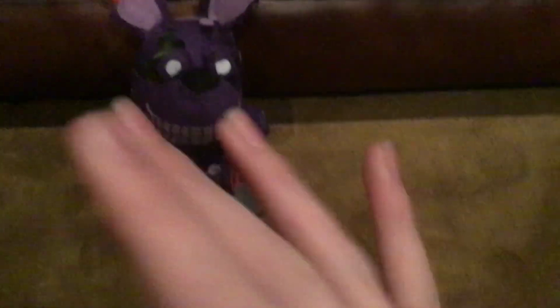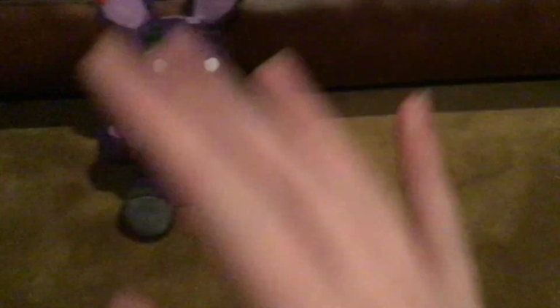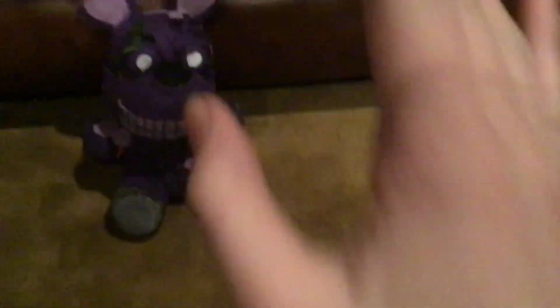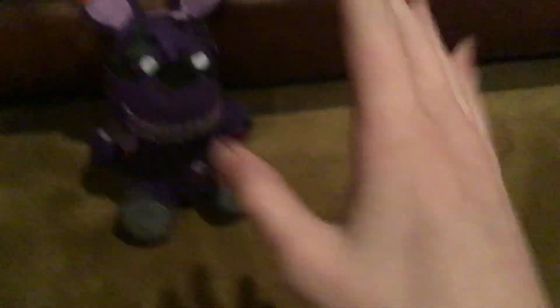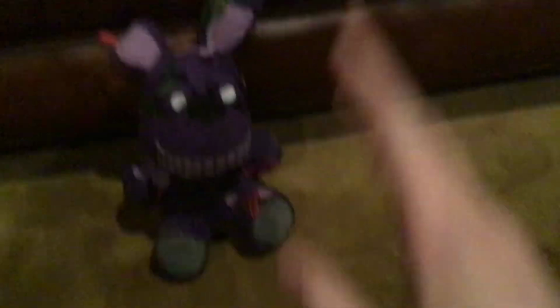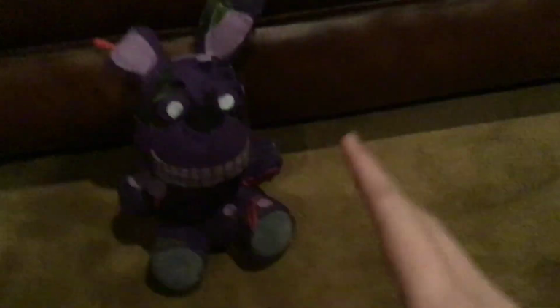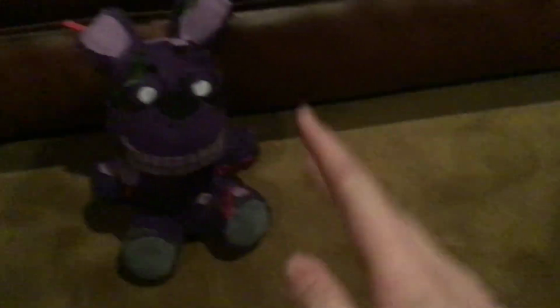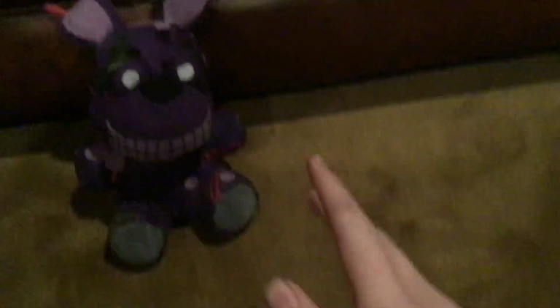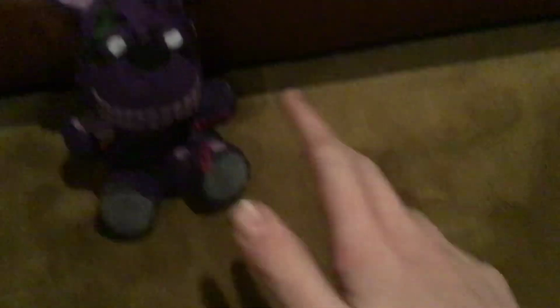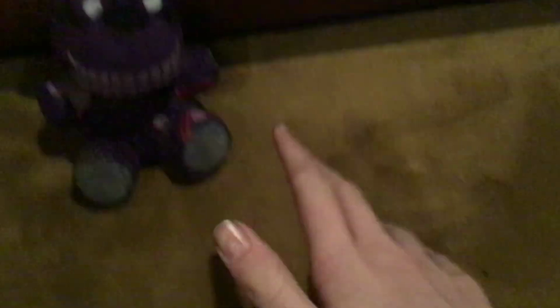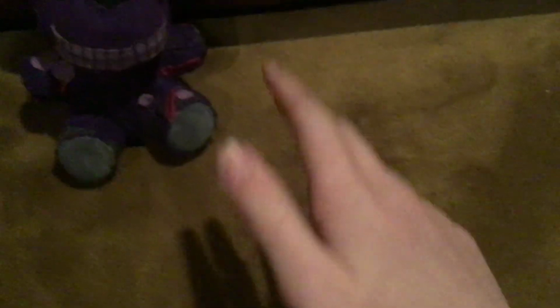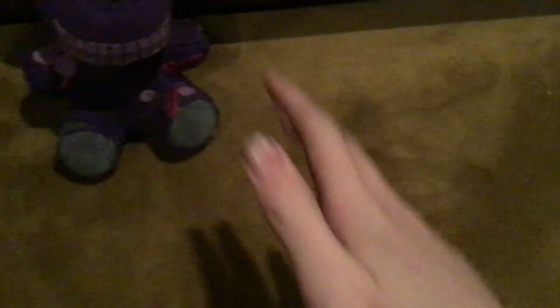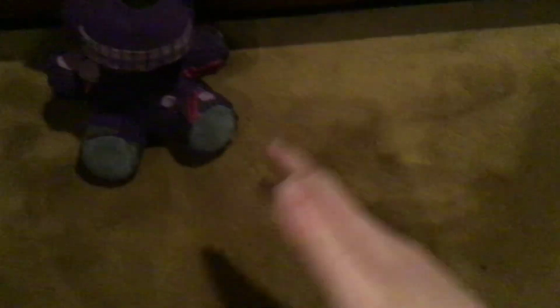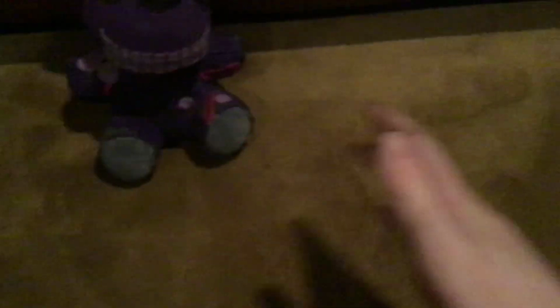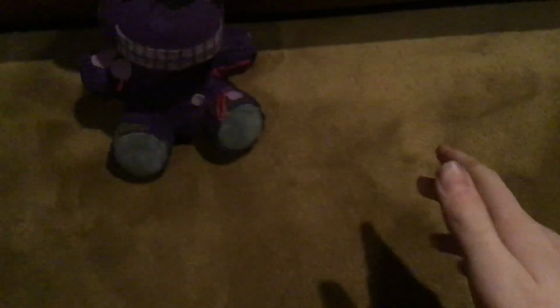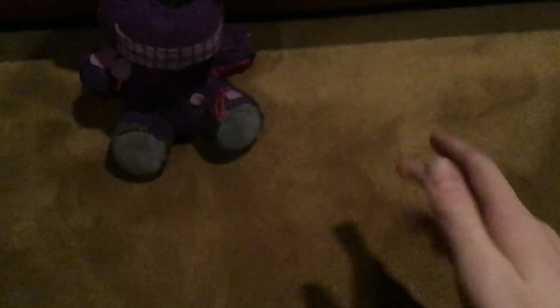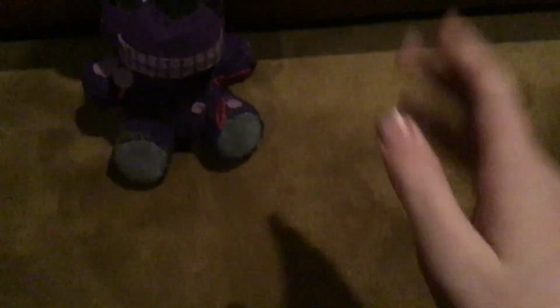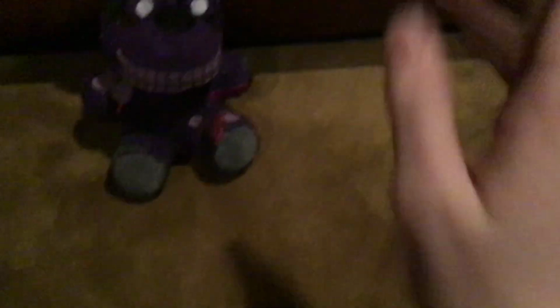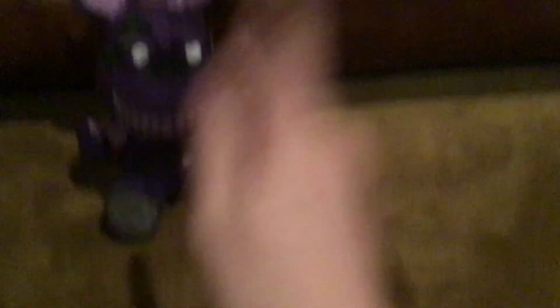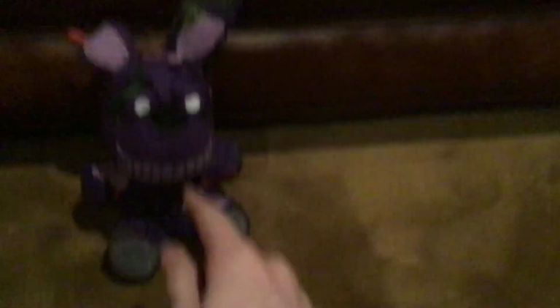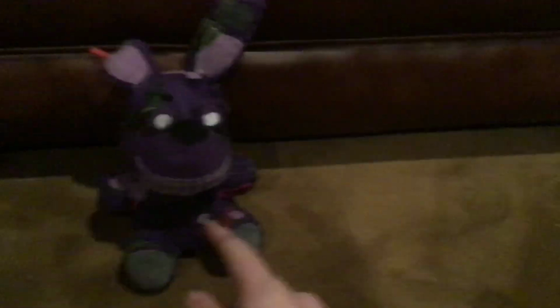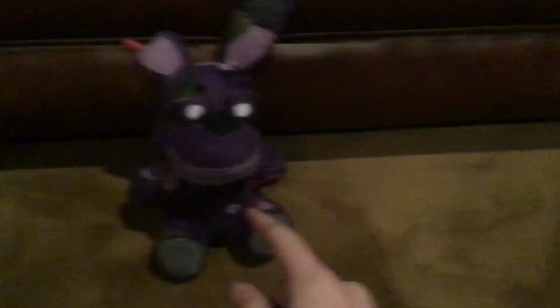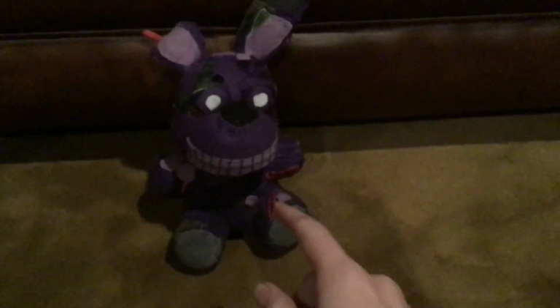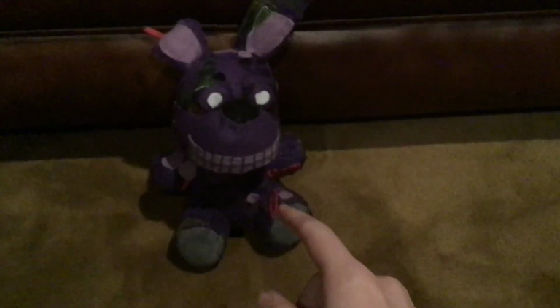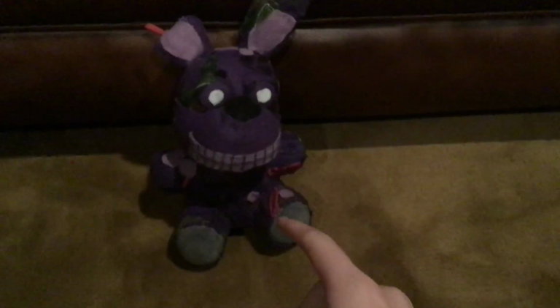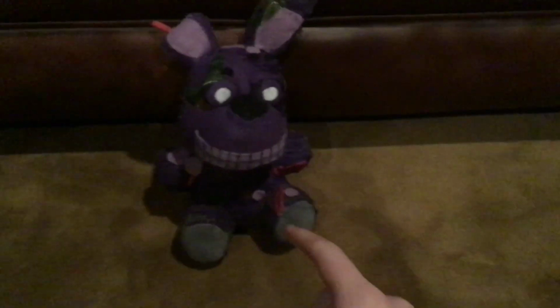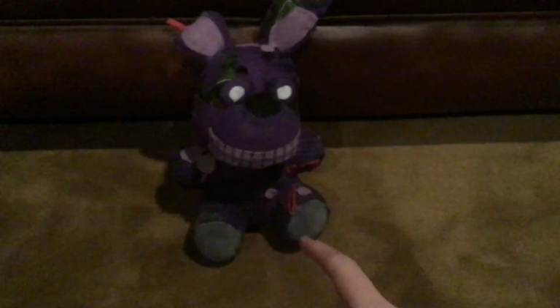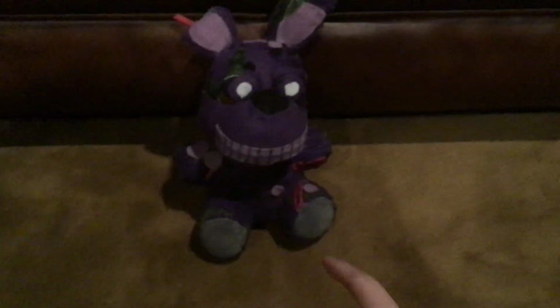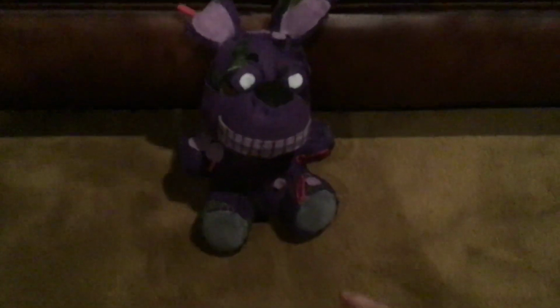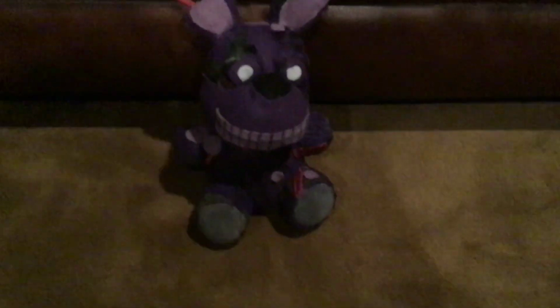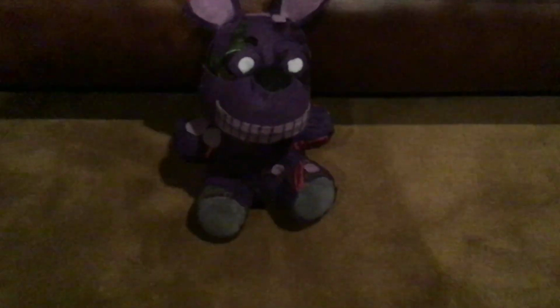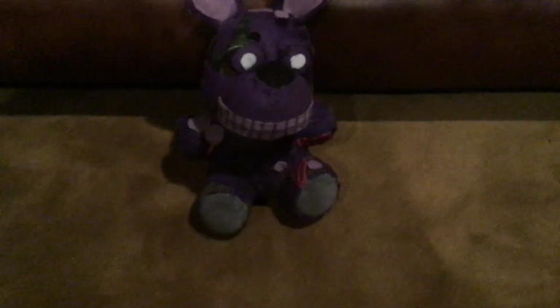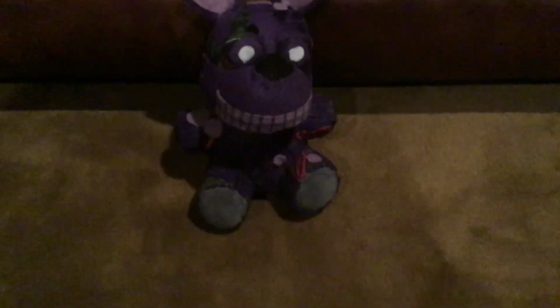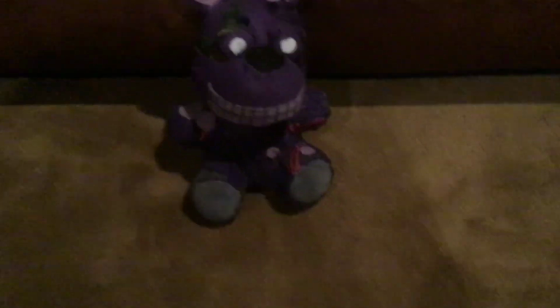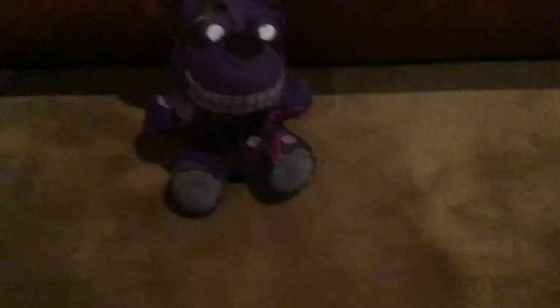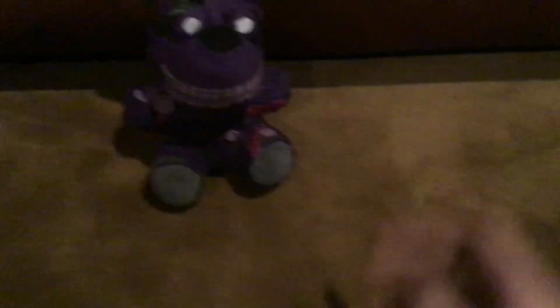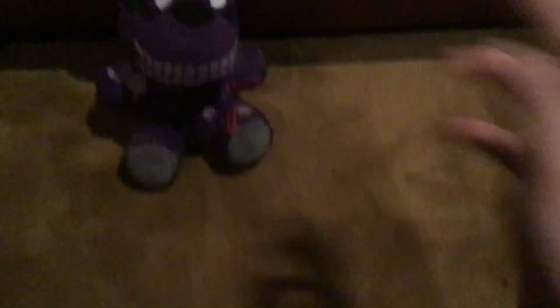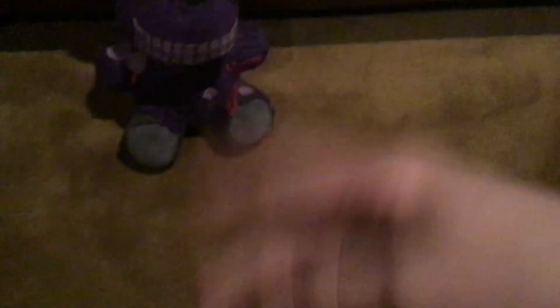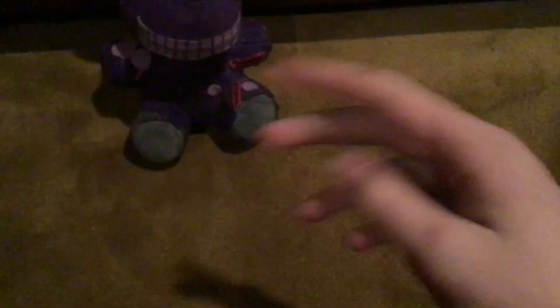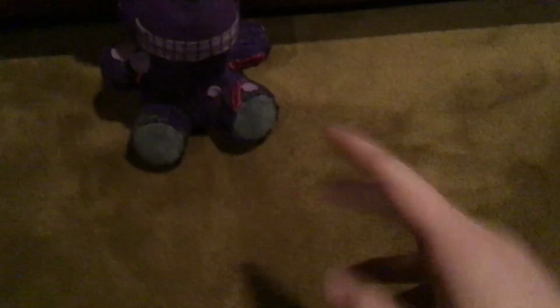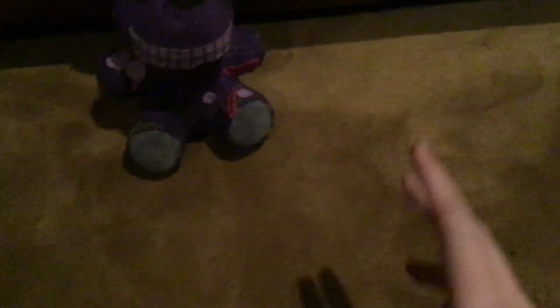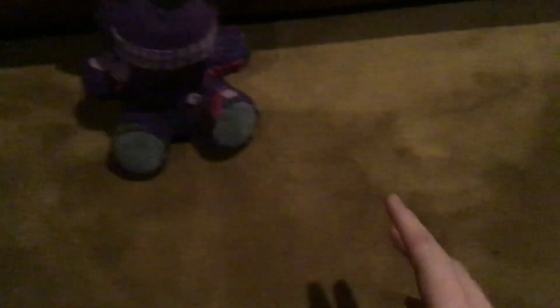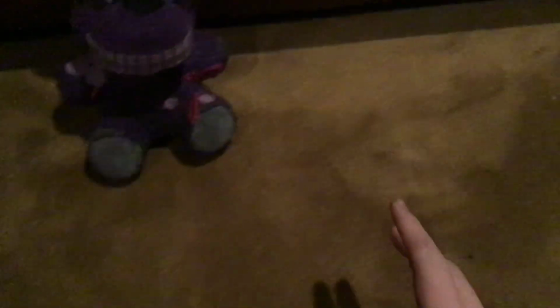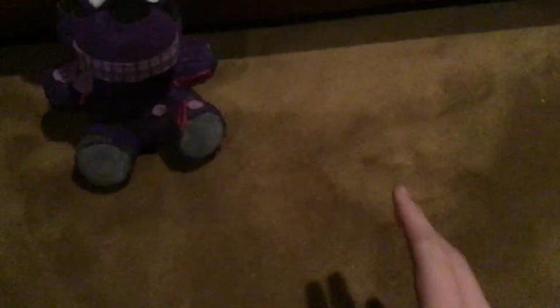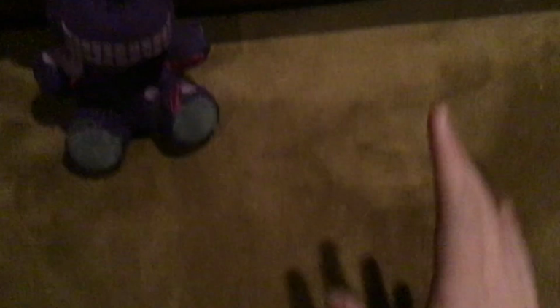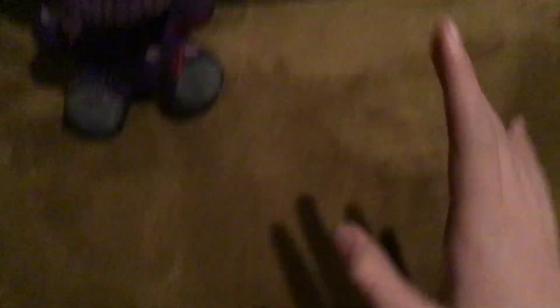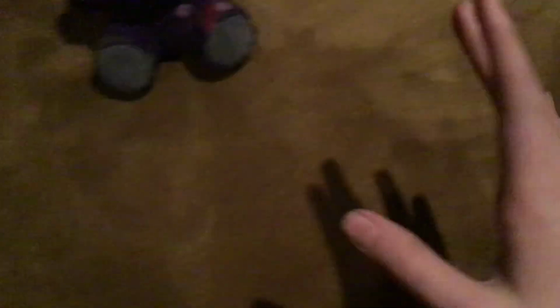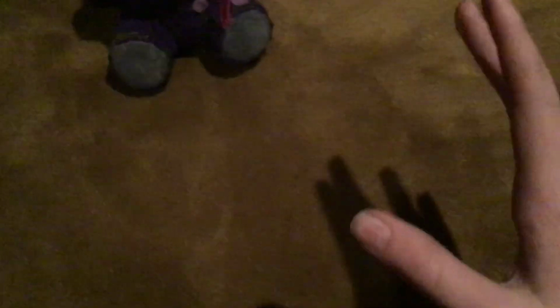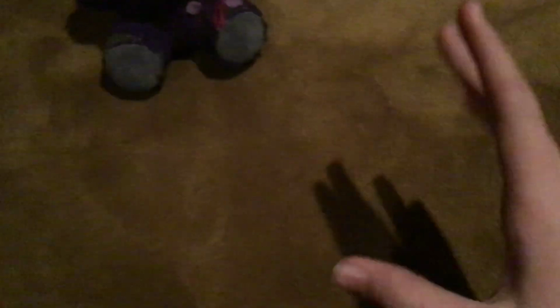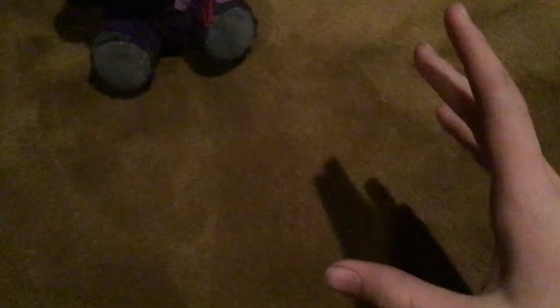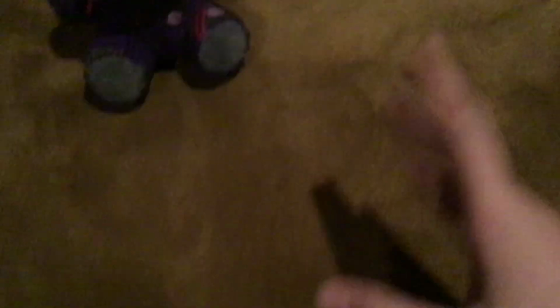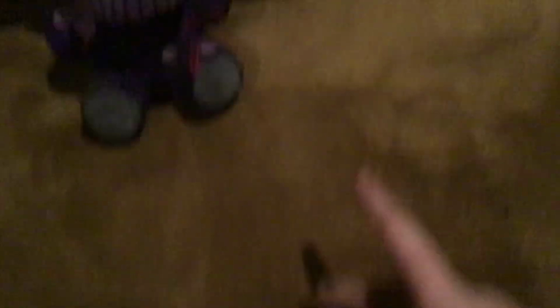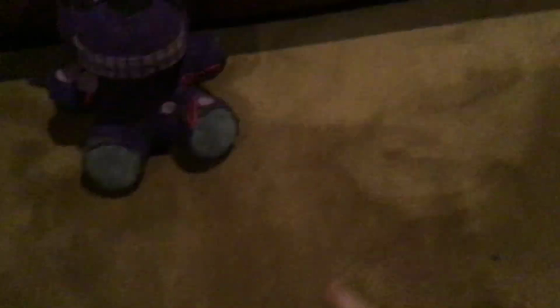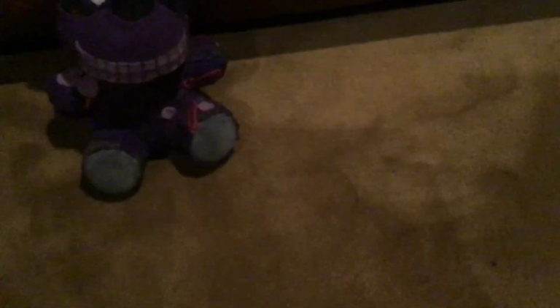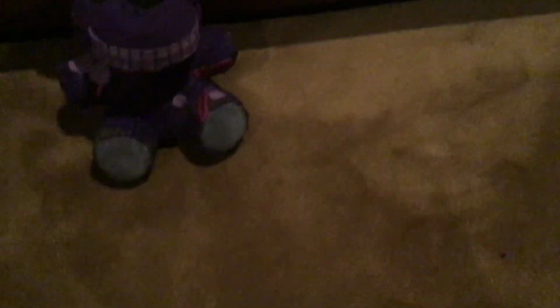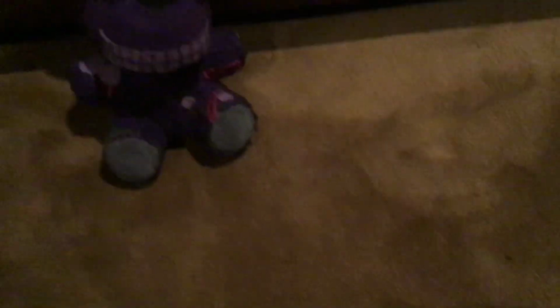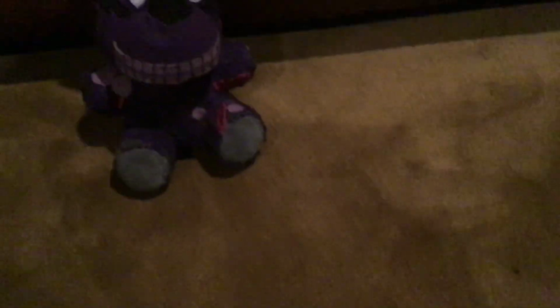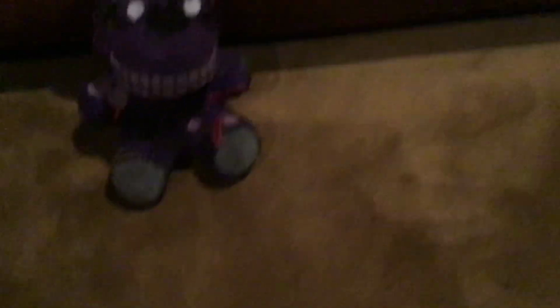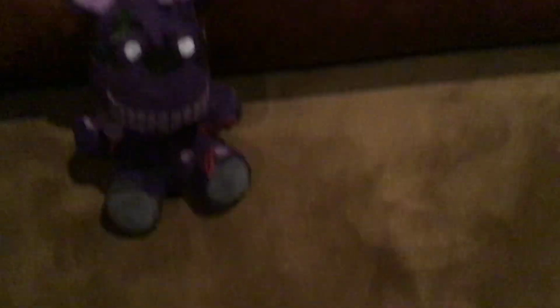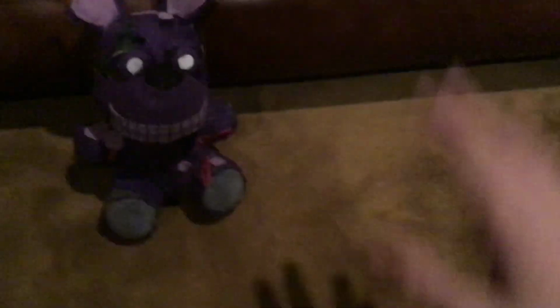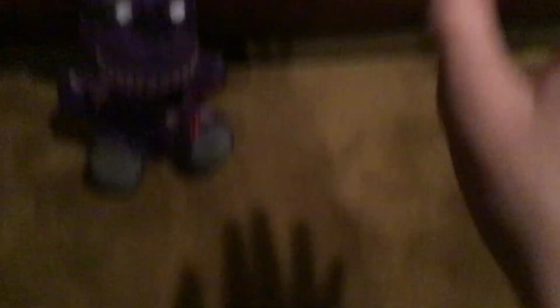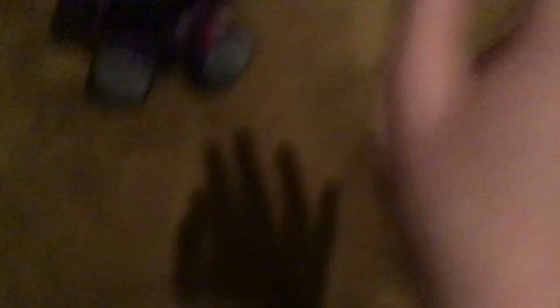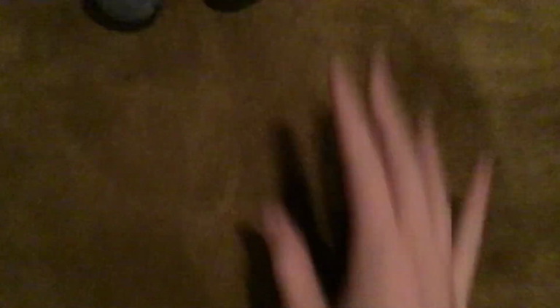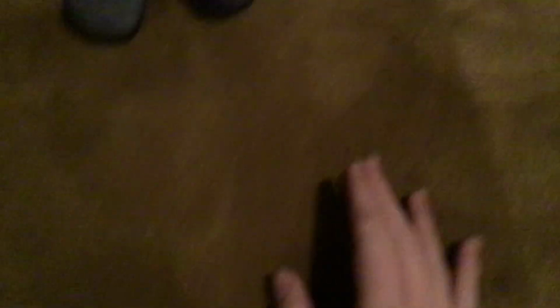Disclaimer before I start reviewing him: I did make him out of Dark Springtrap, so rest in peace for Dark Springtrap. Actually, no one cared about him, so whatever.